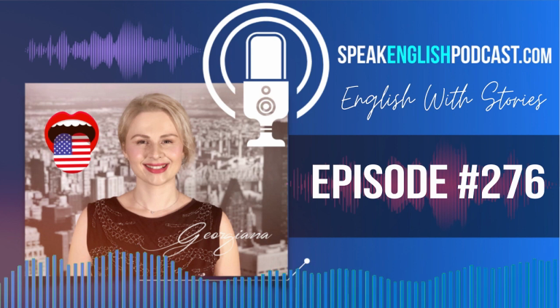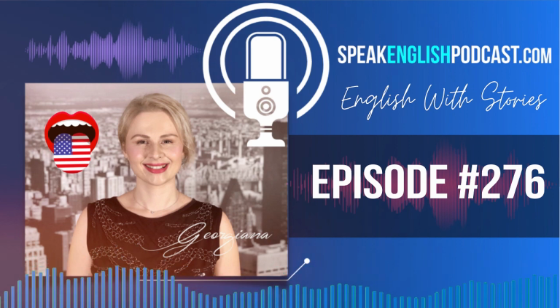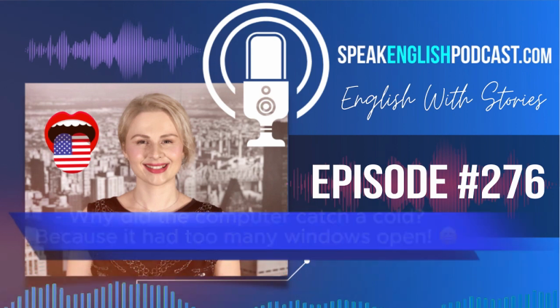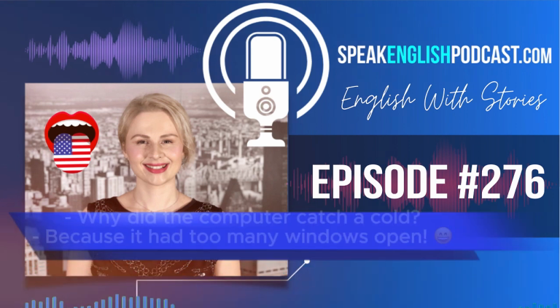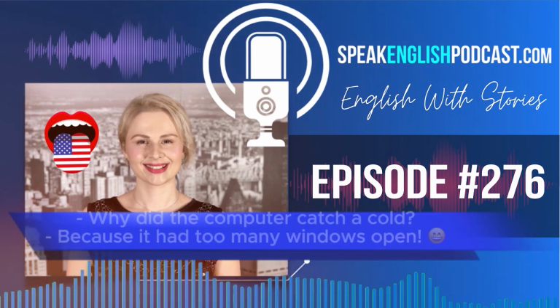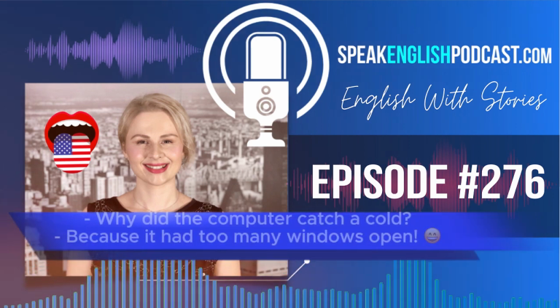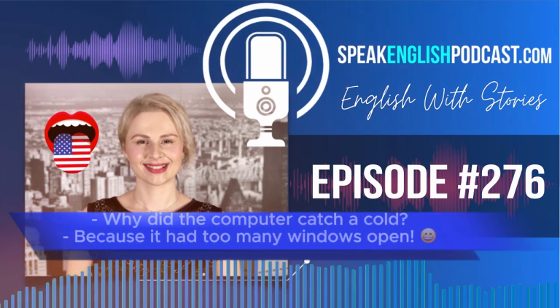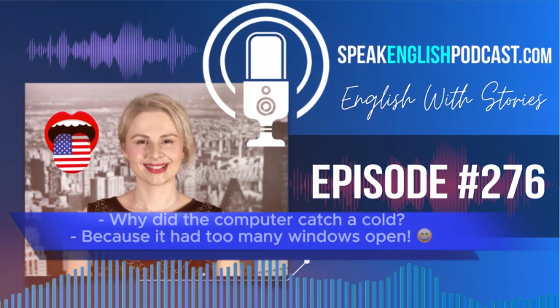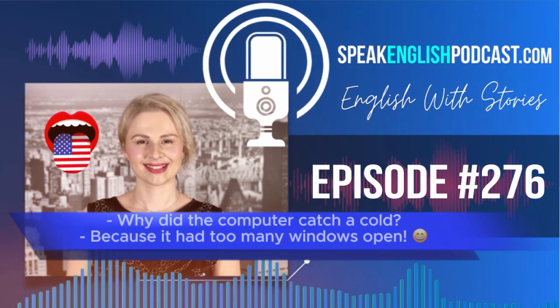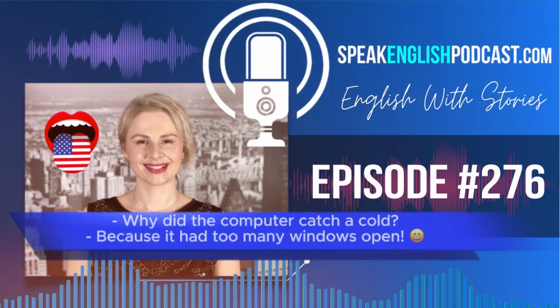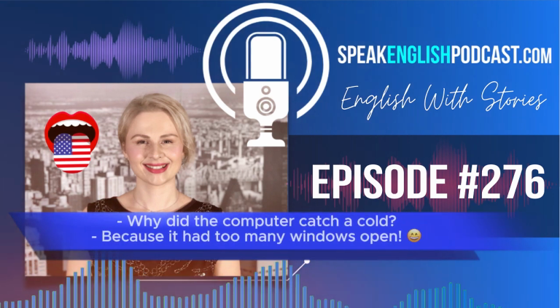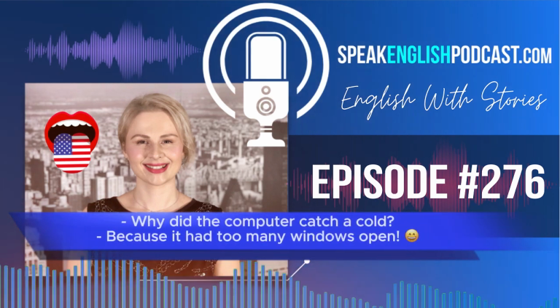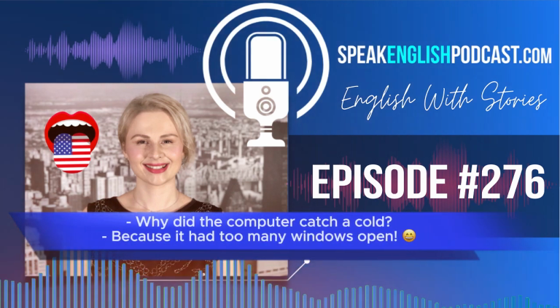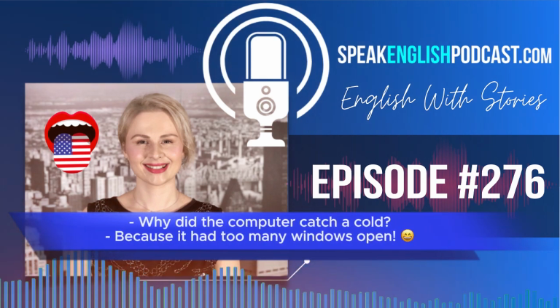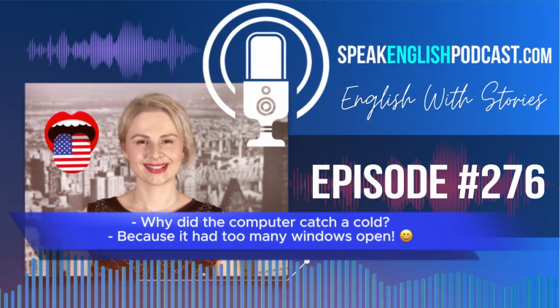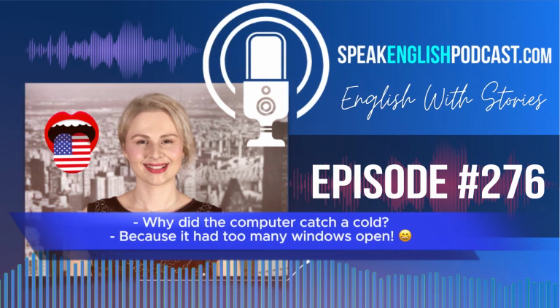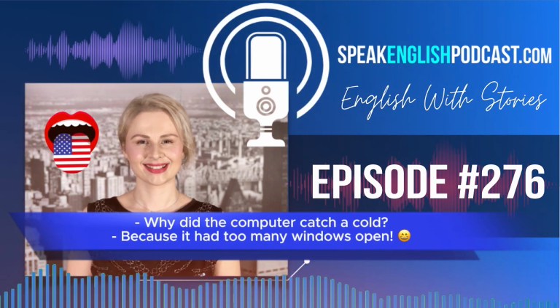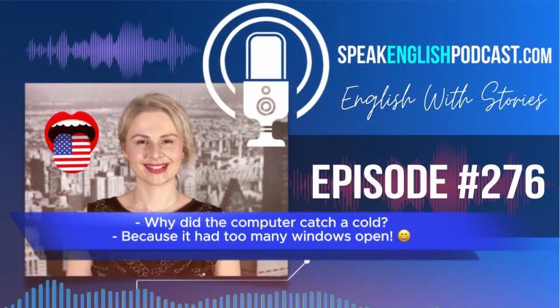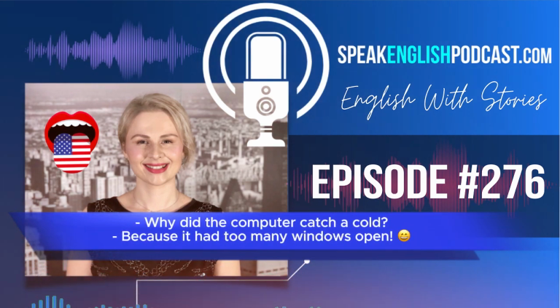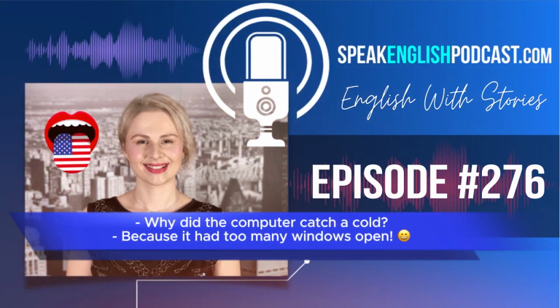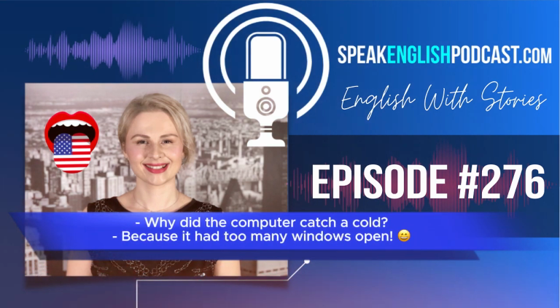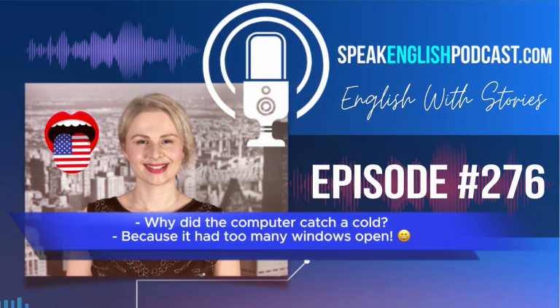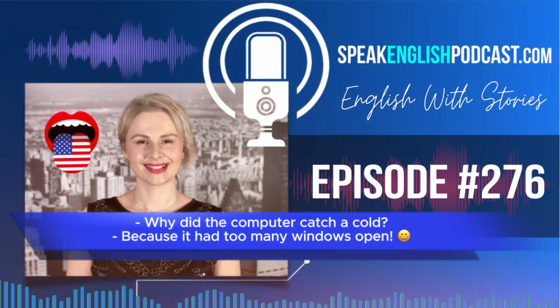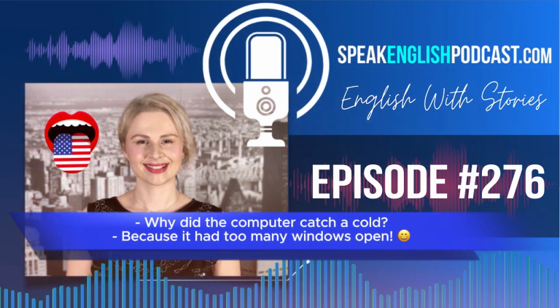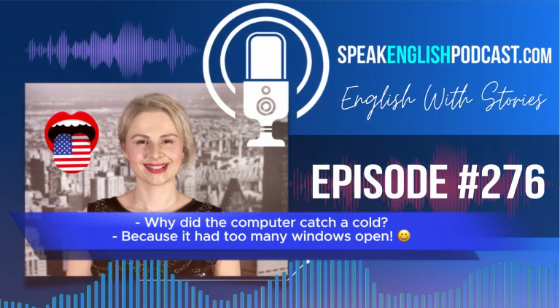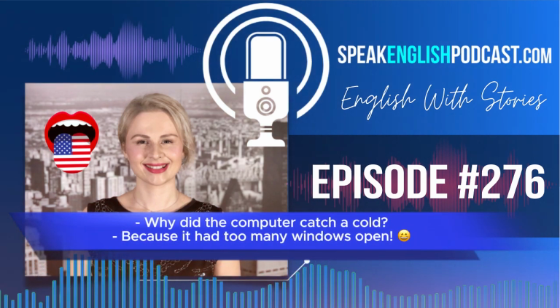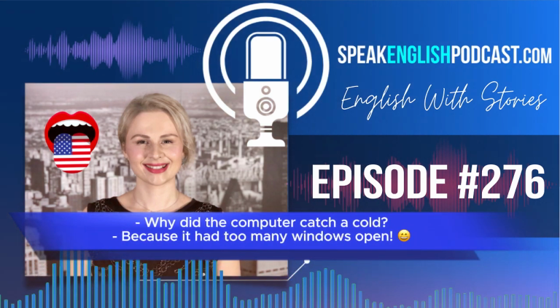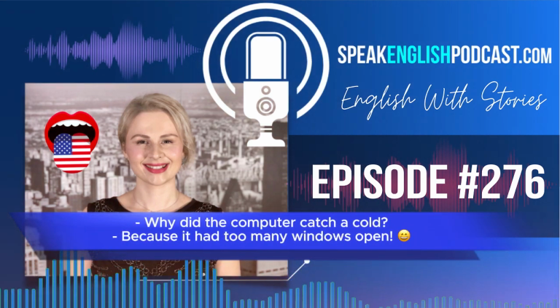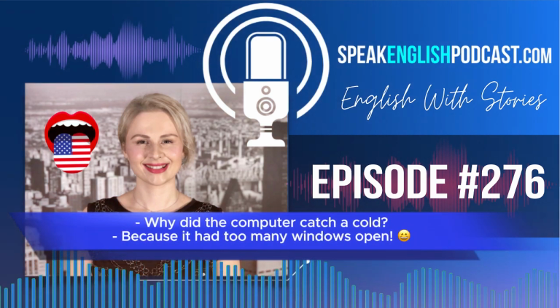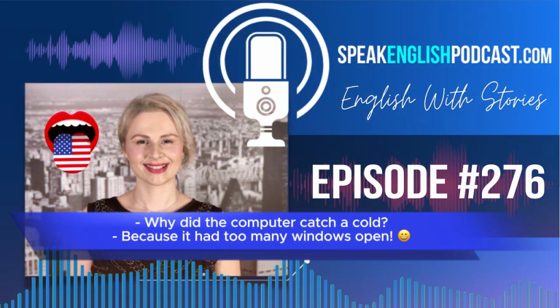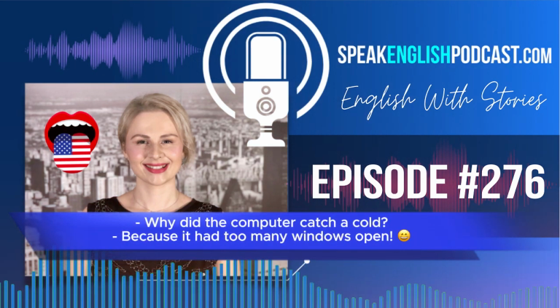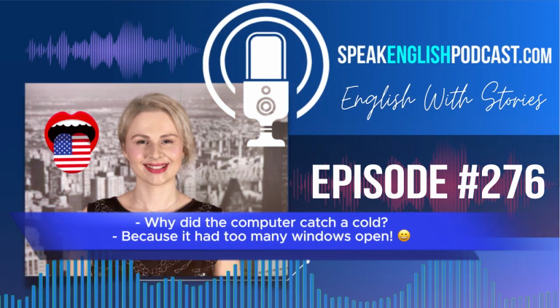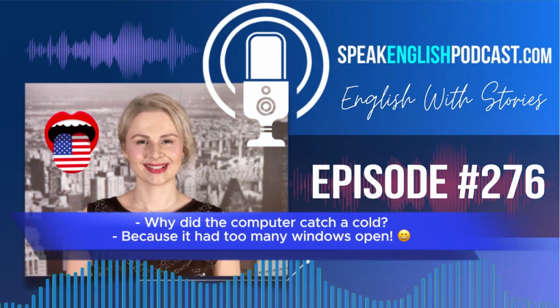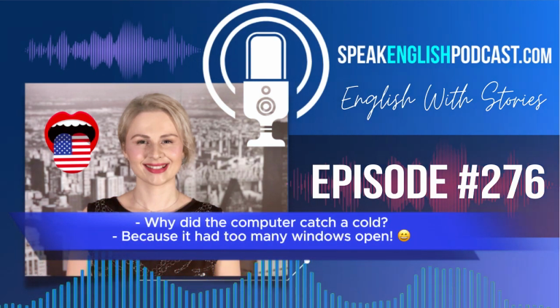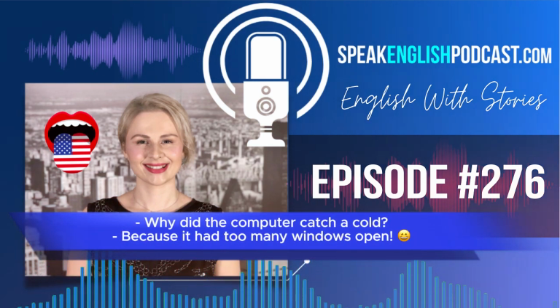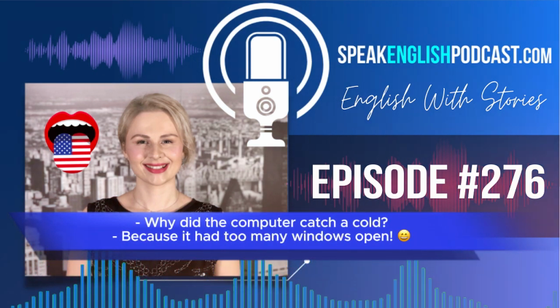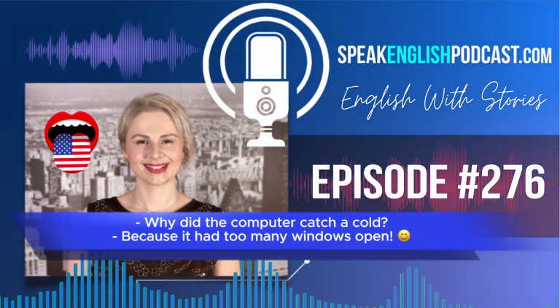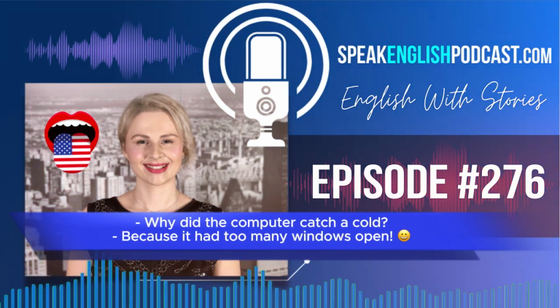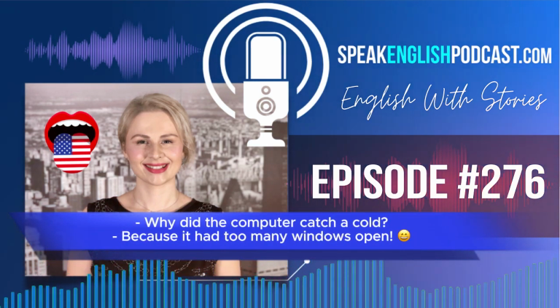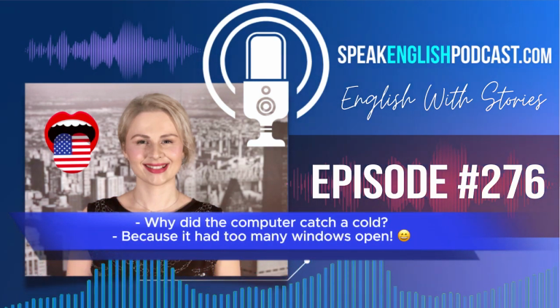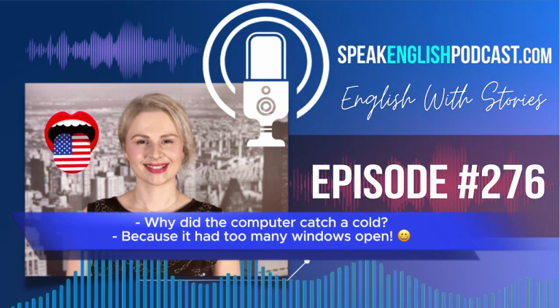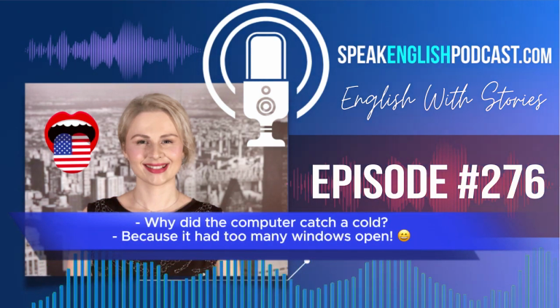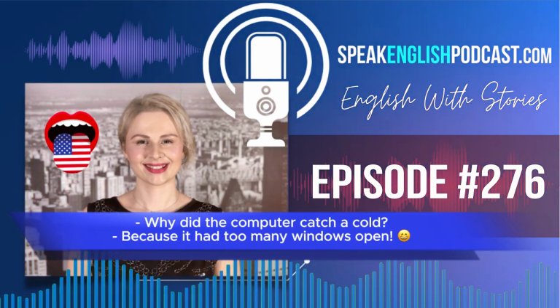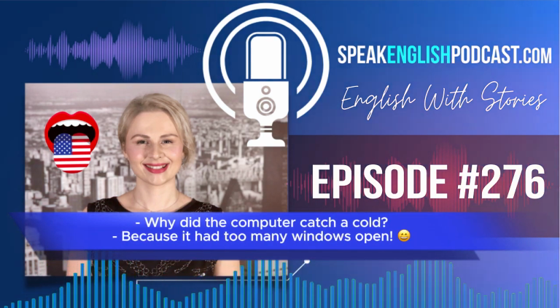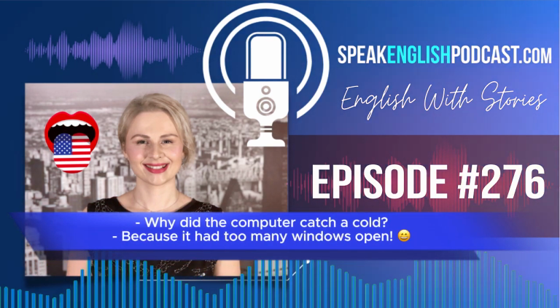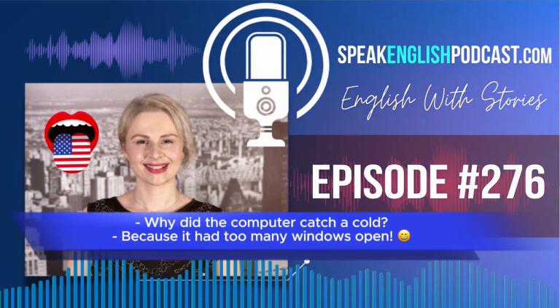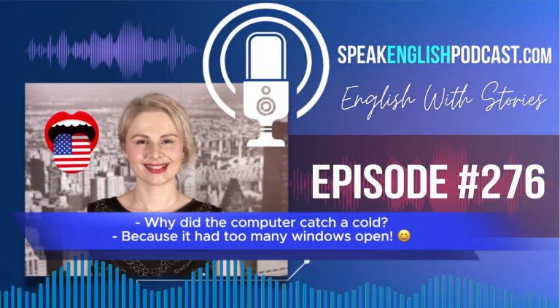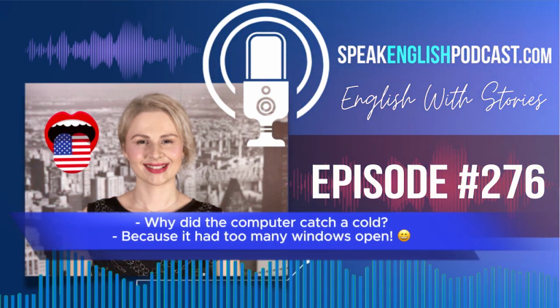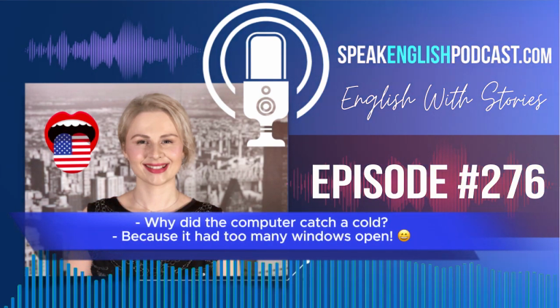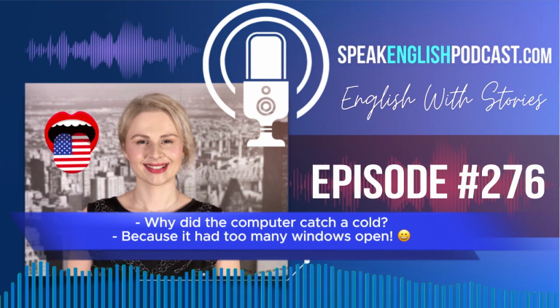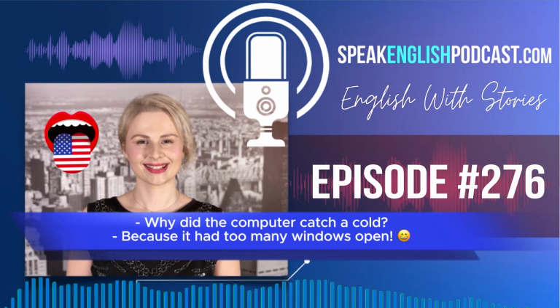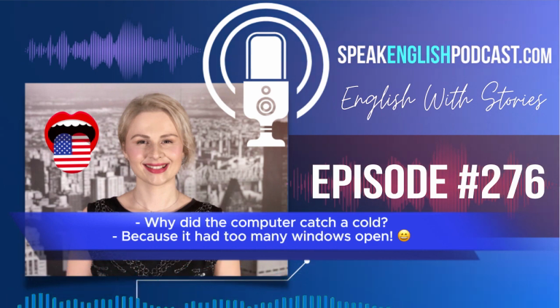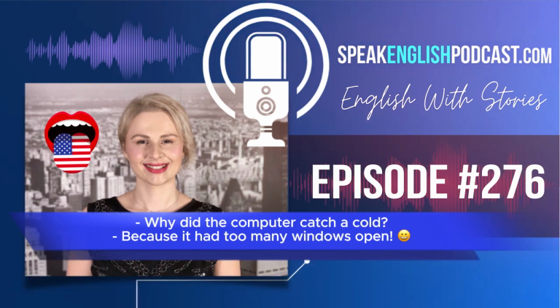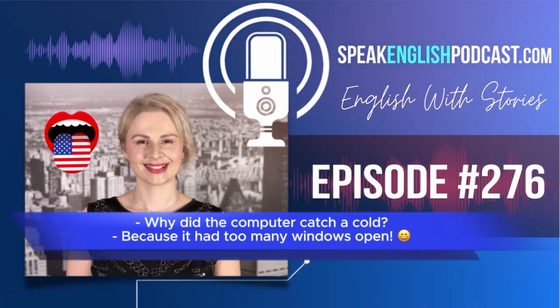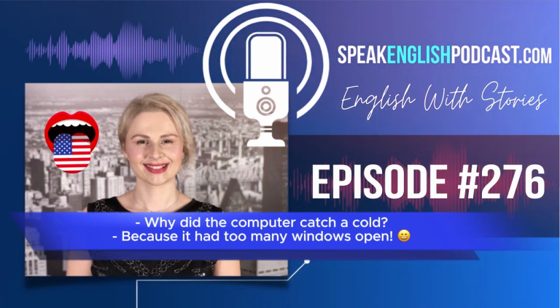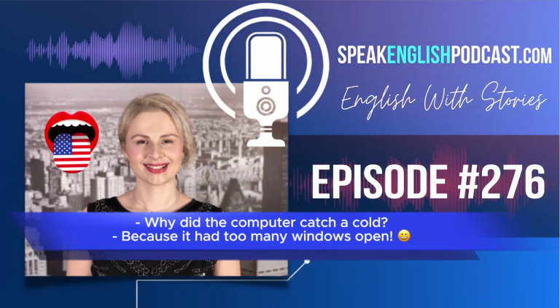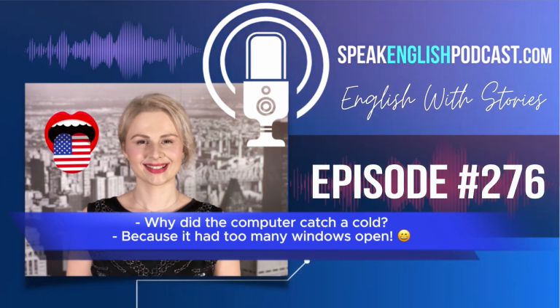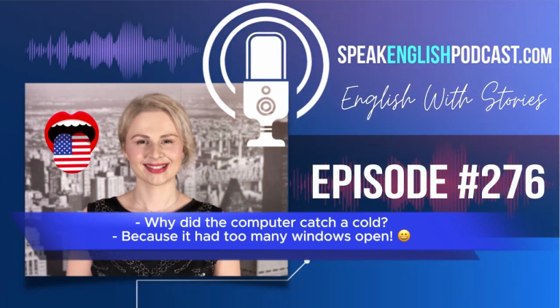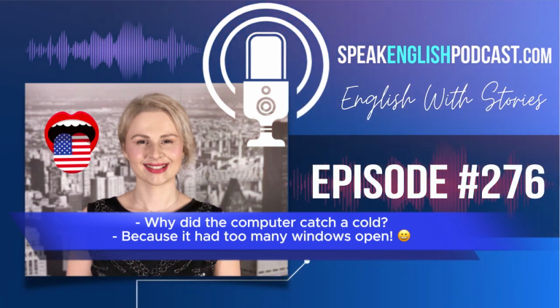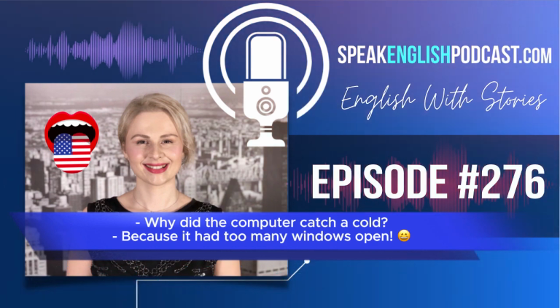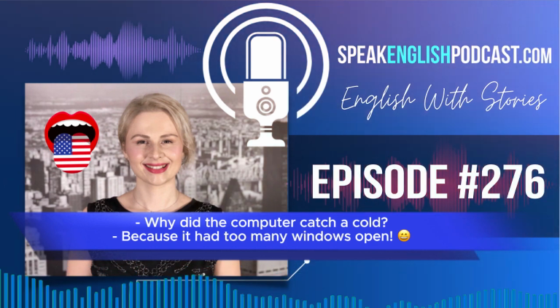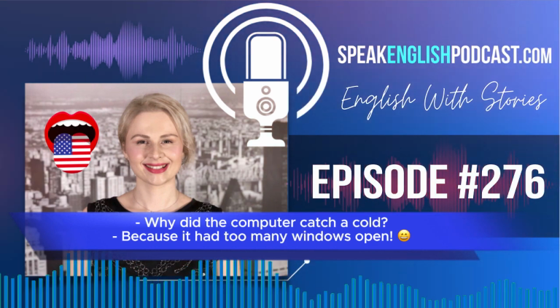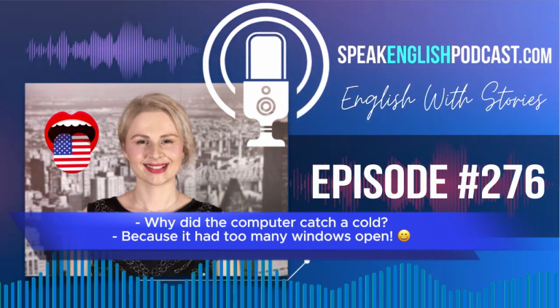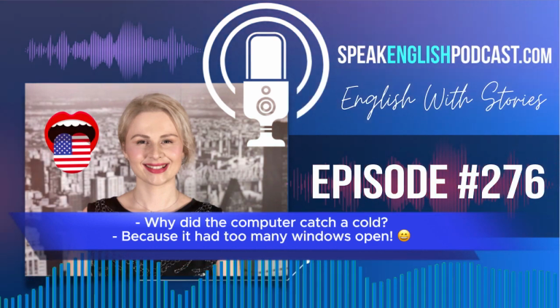Why did the computer catch a cold? Because it had too many windows open.